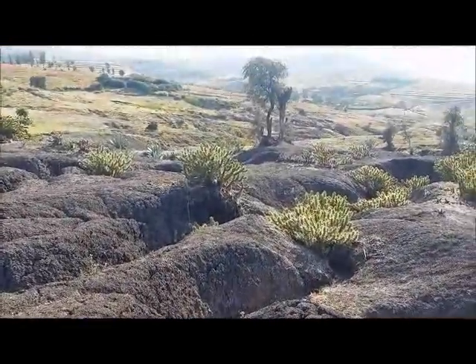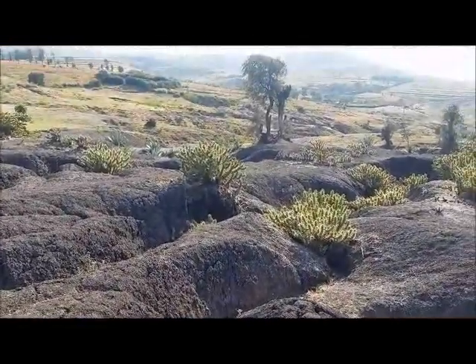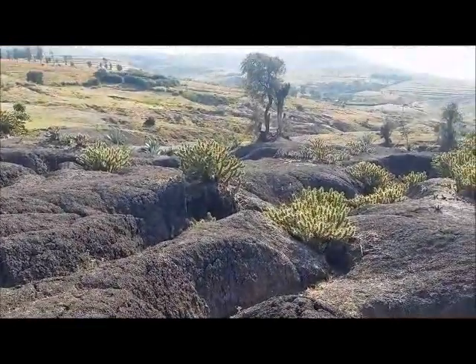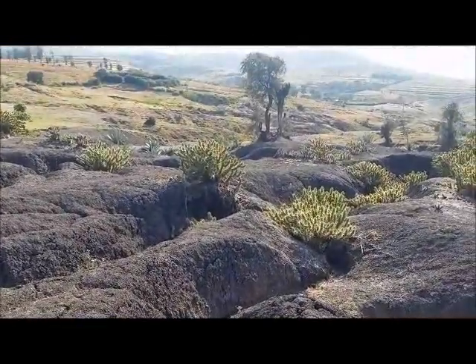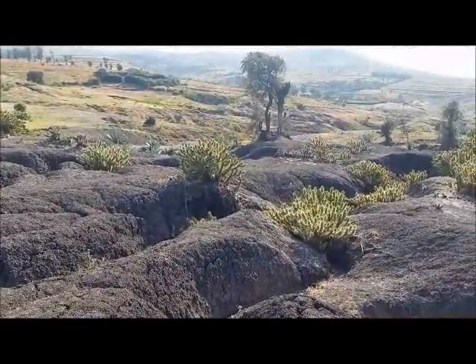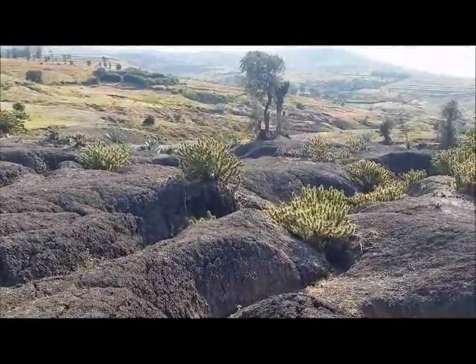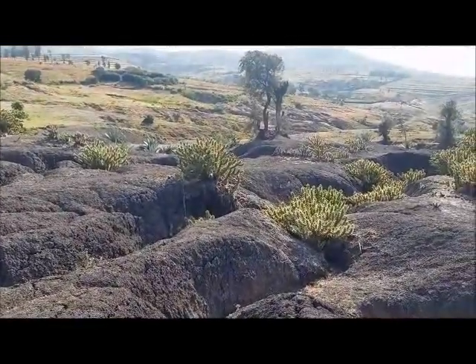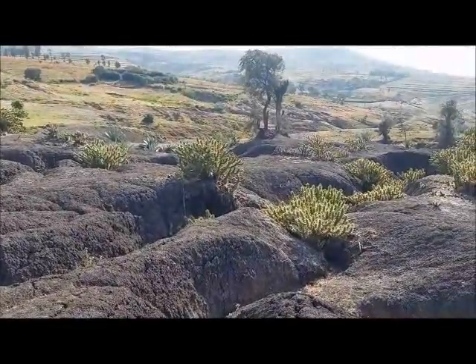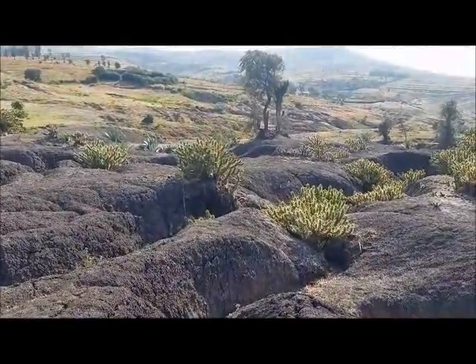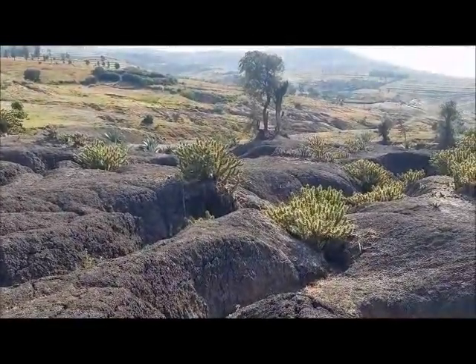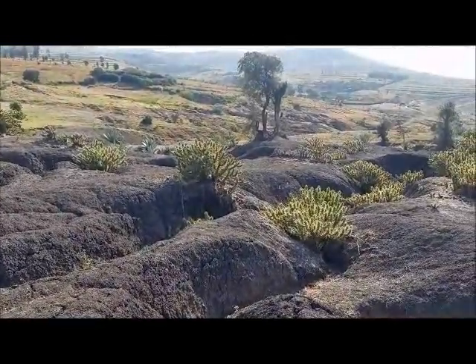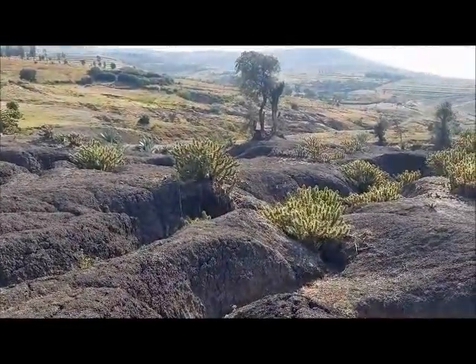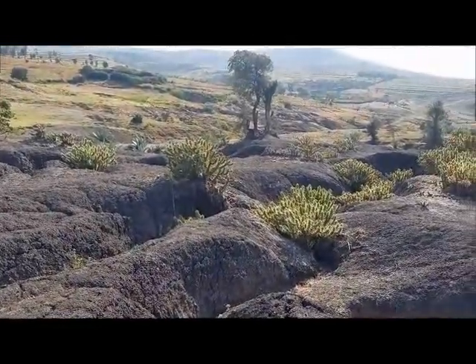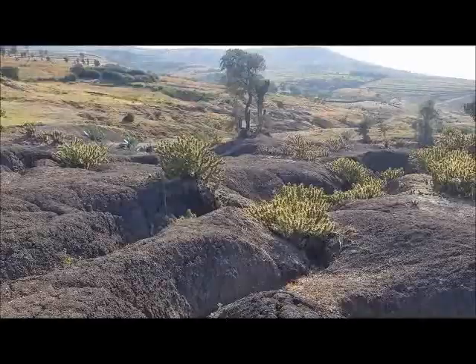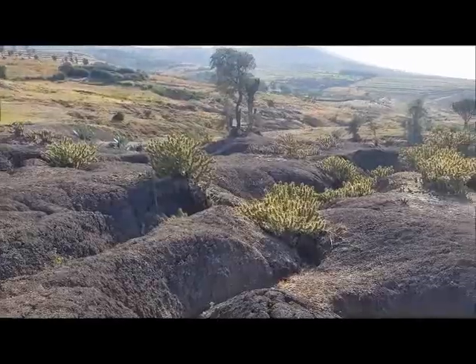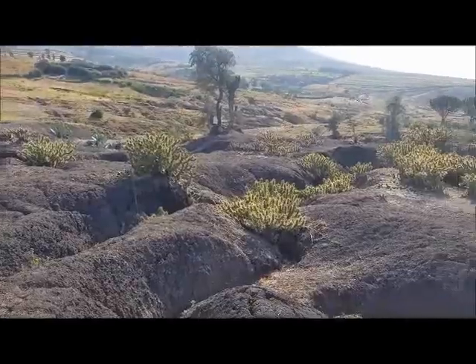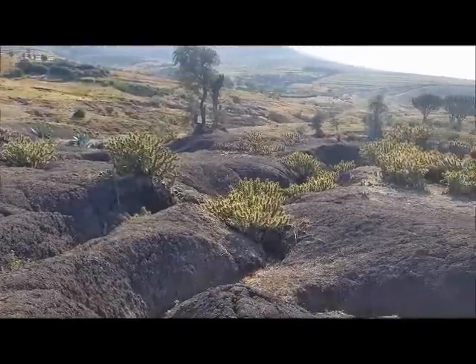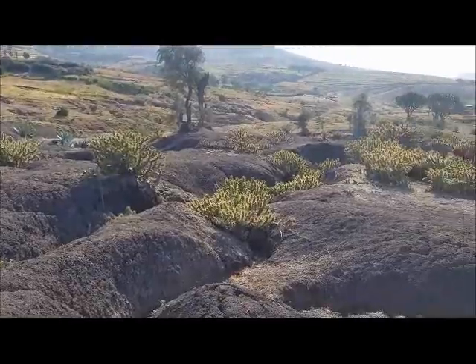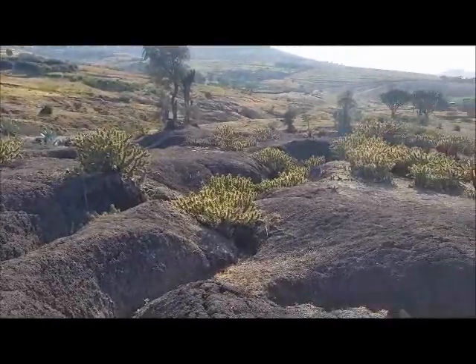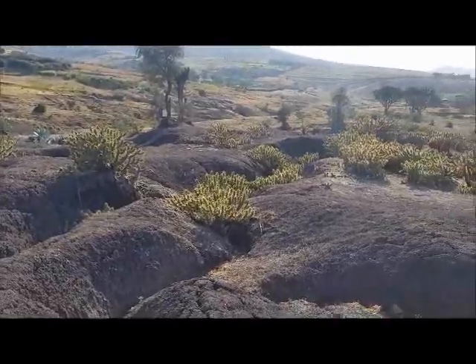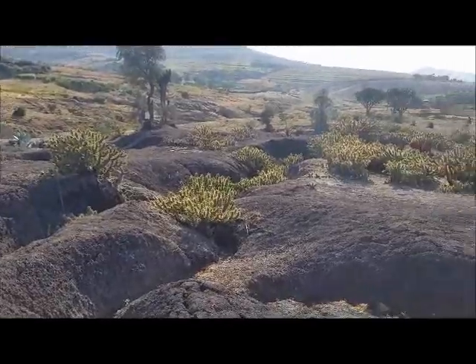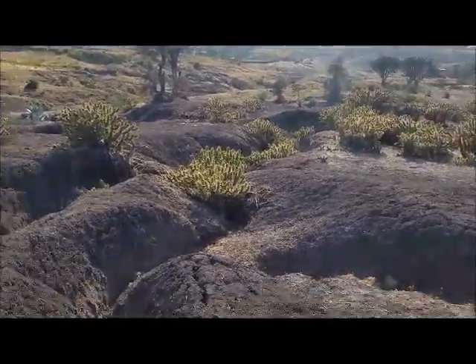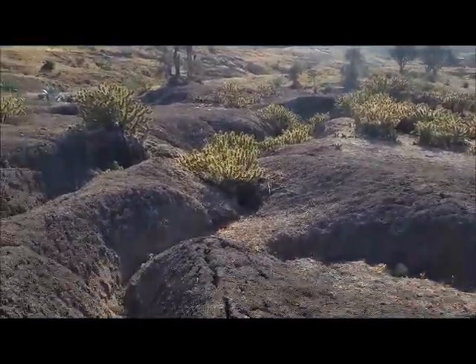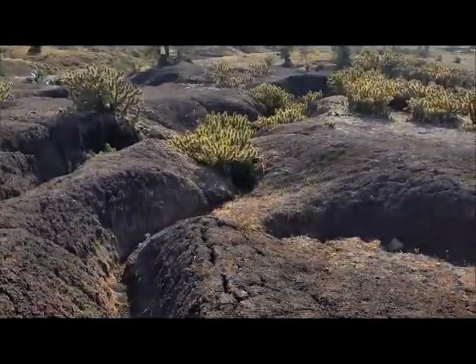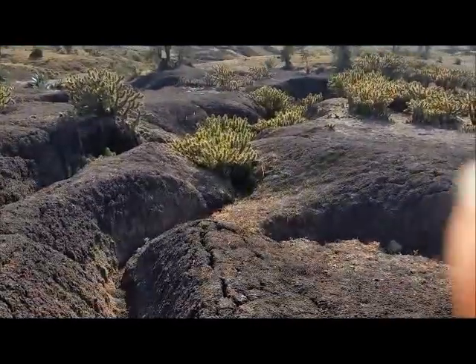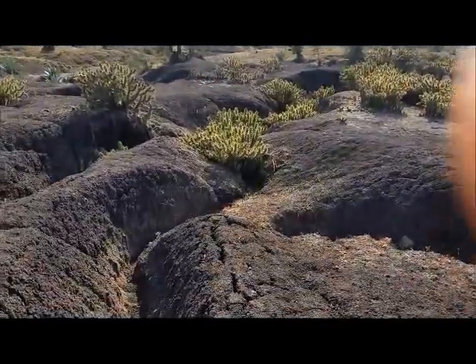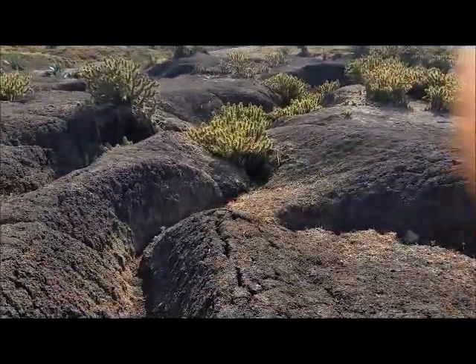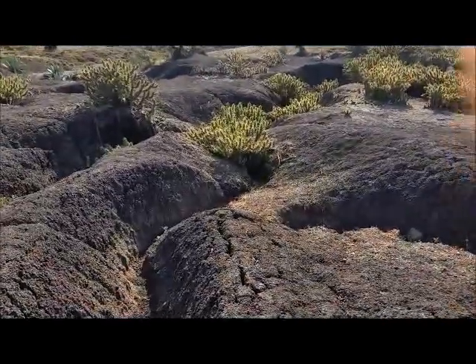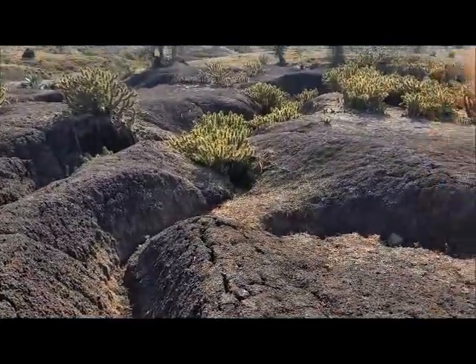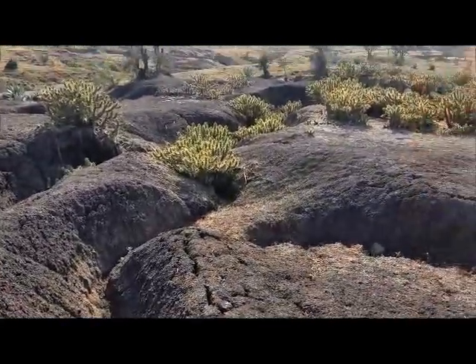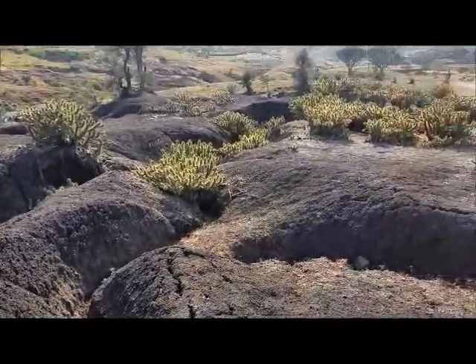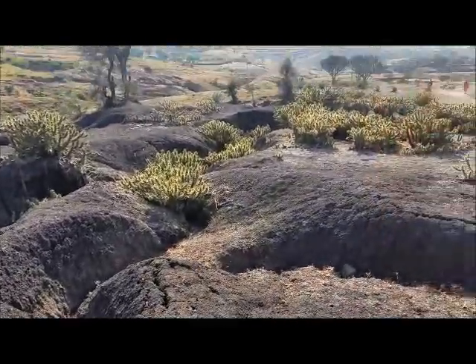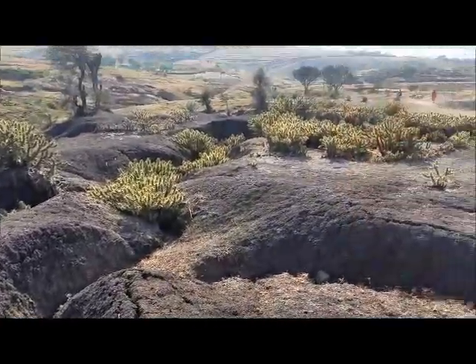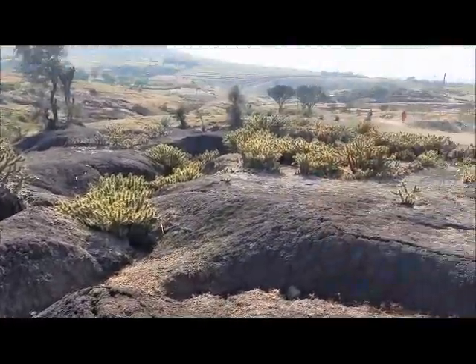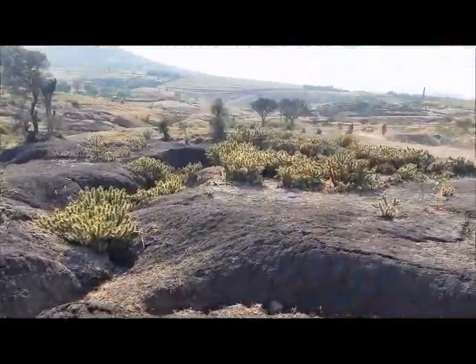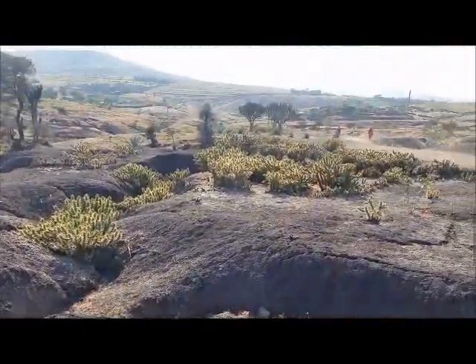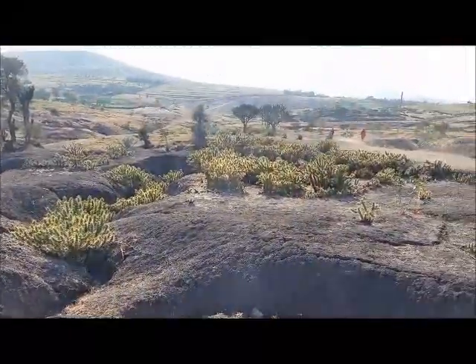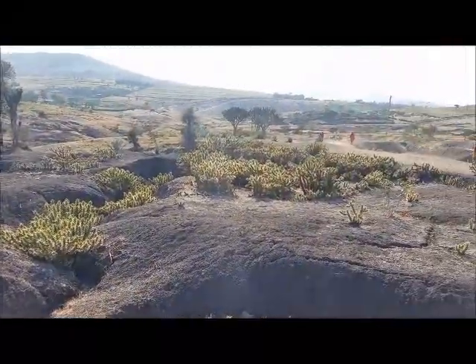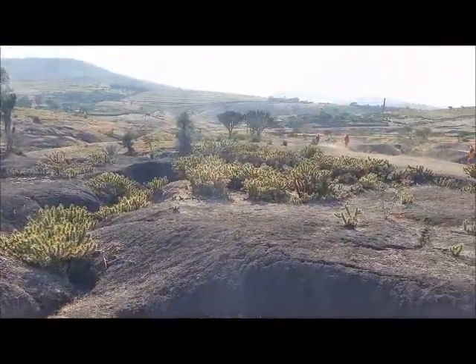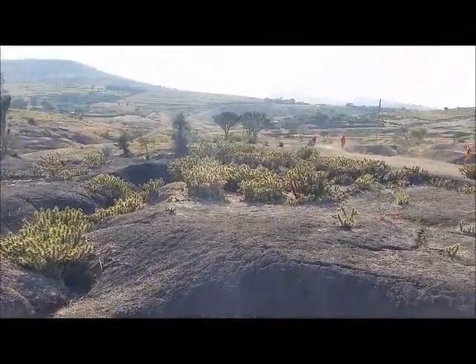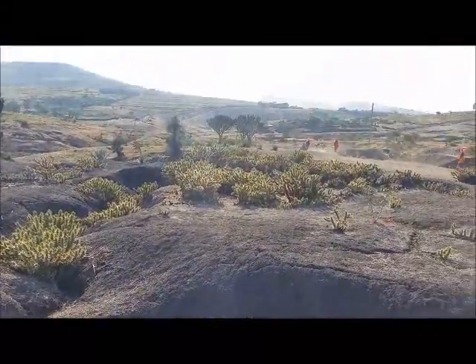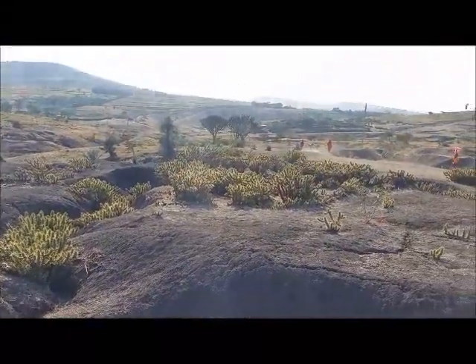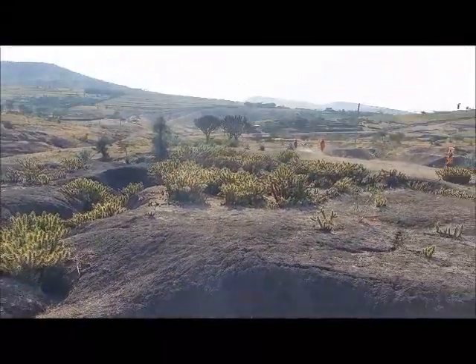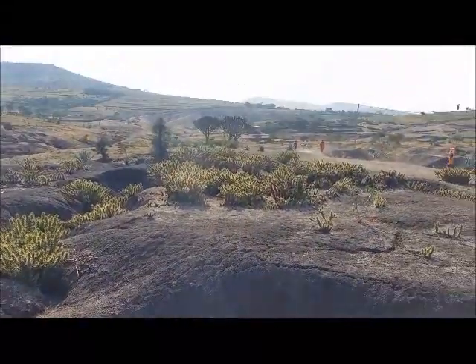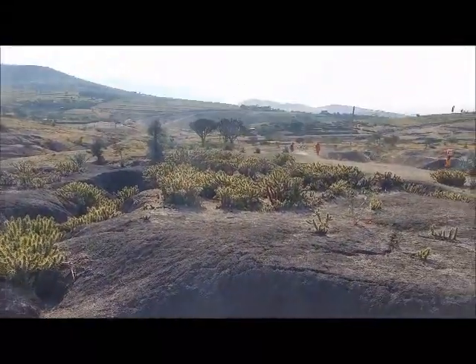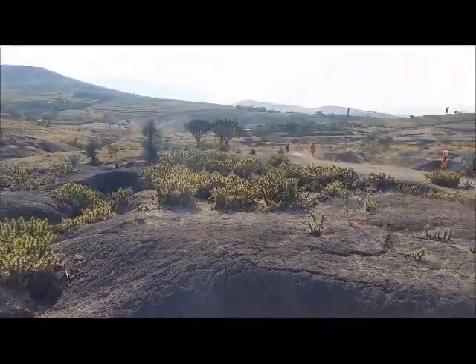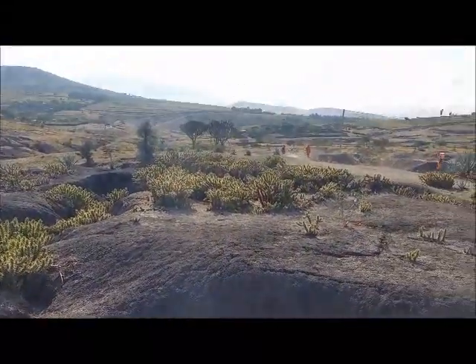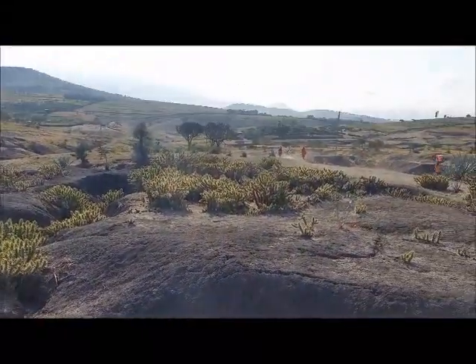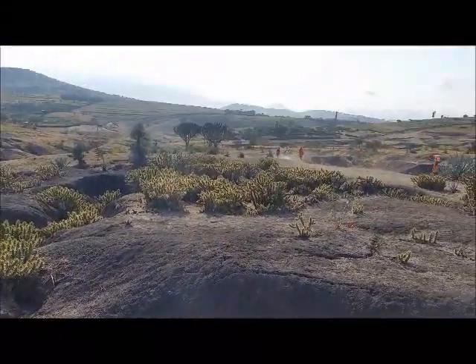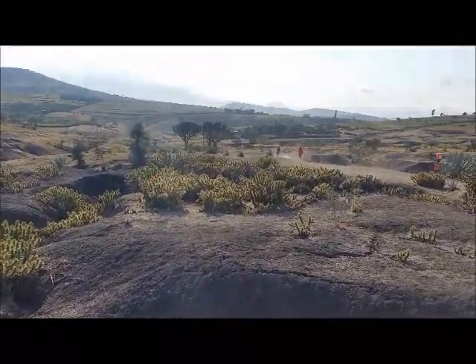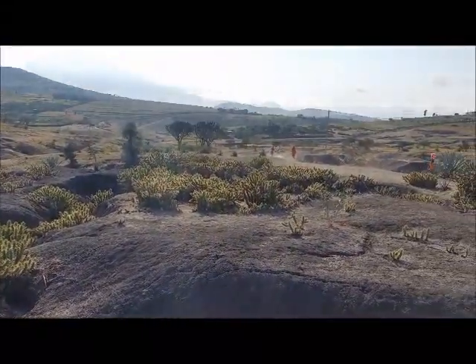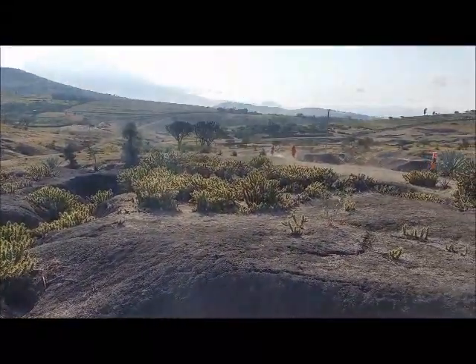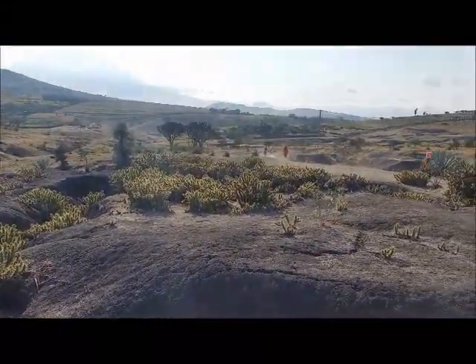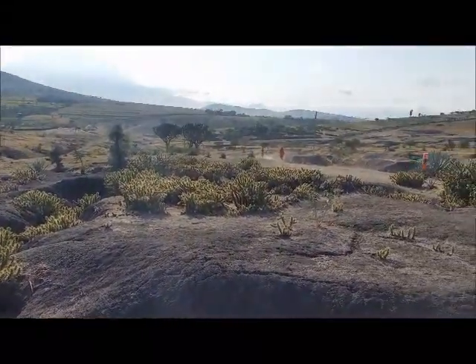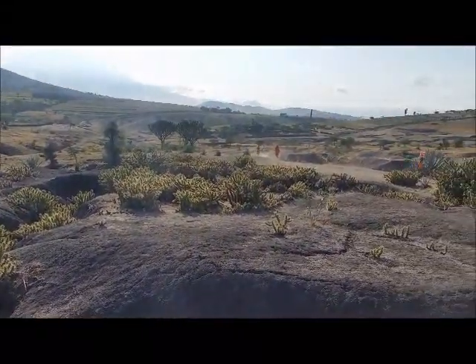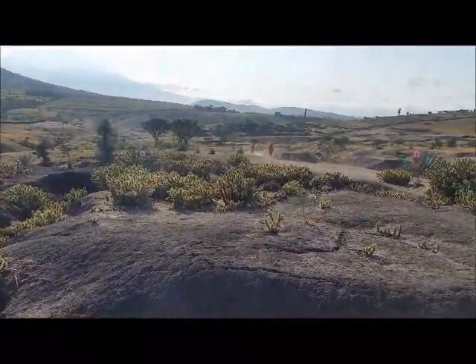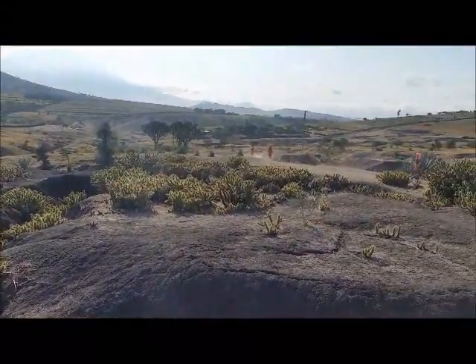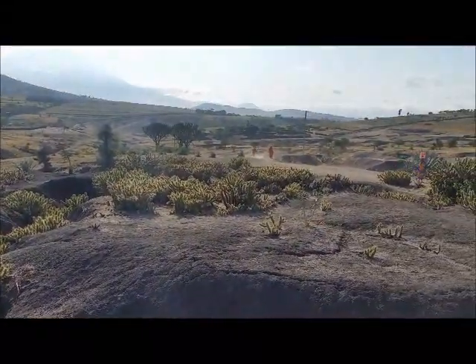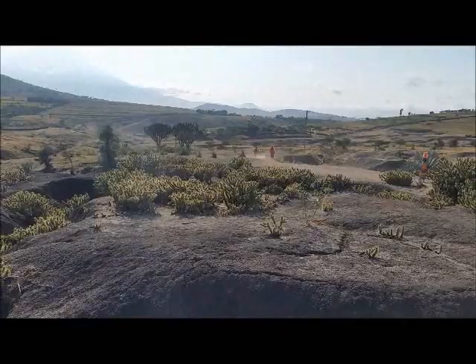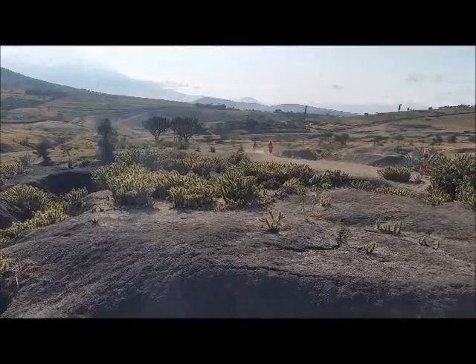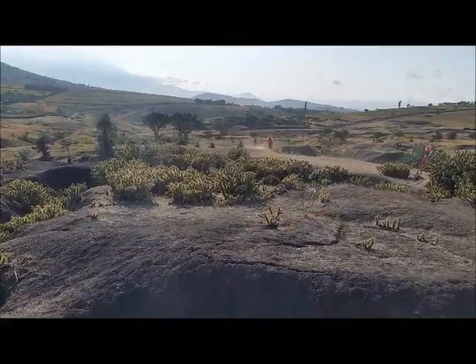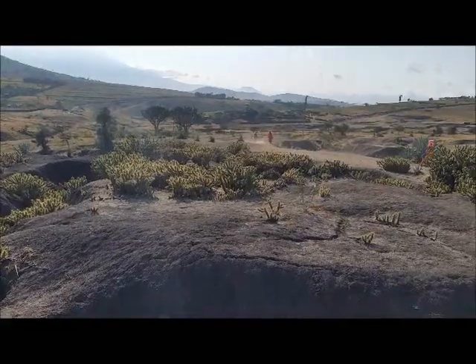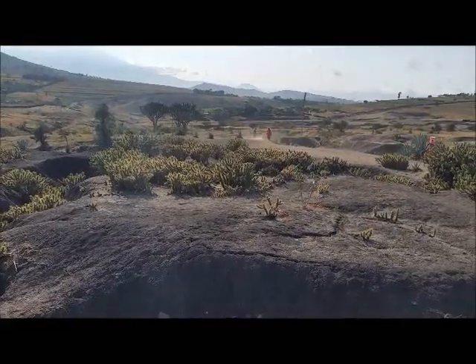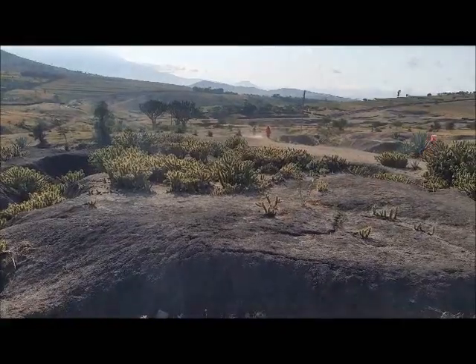It starts like this and then moves down to huge gullies and unfarmable land, which is a big problem.